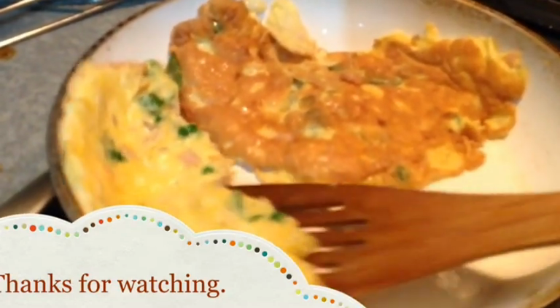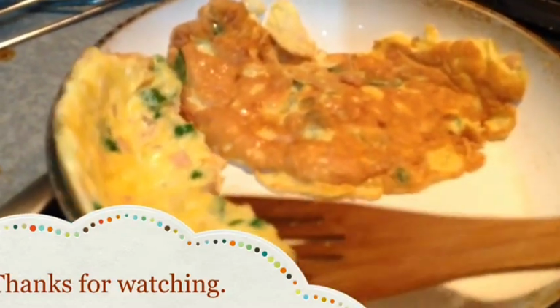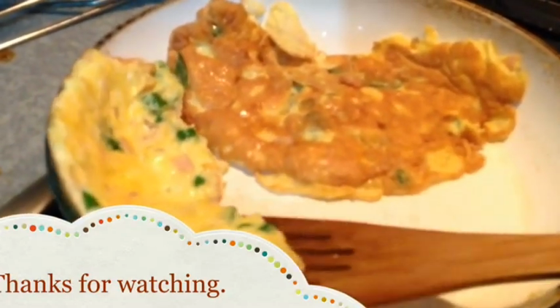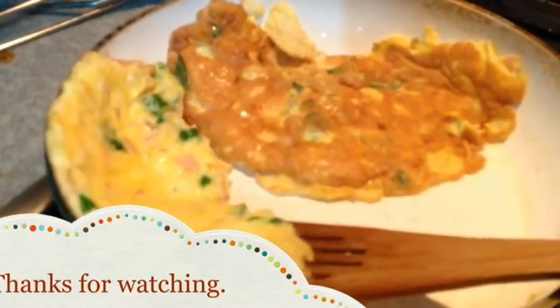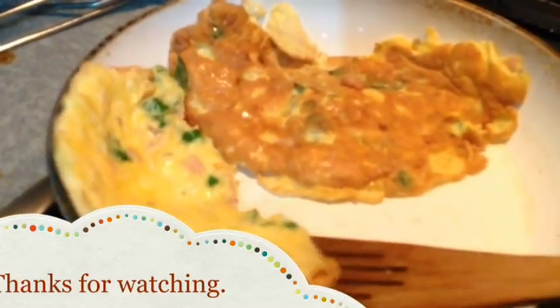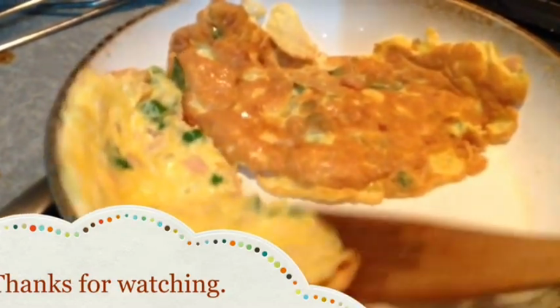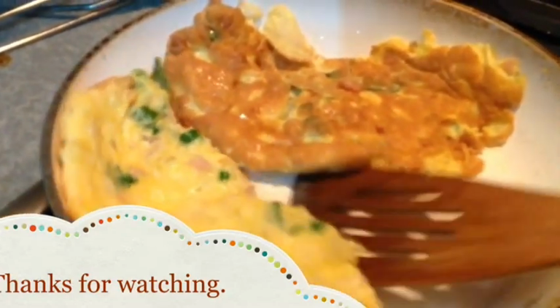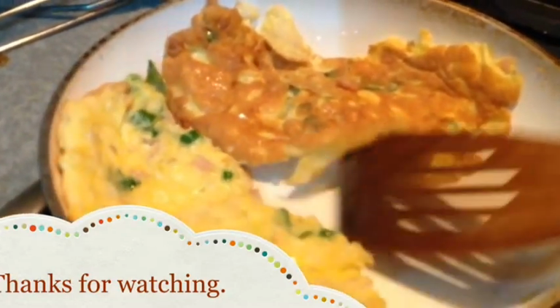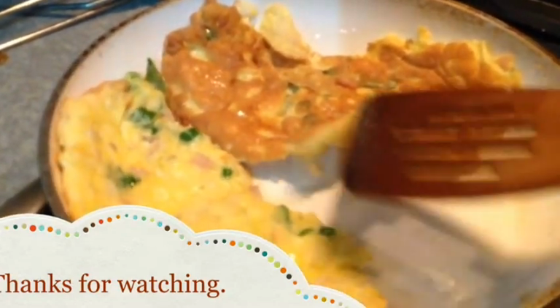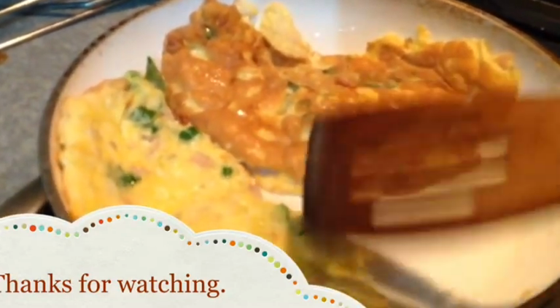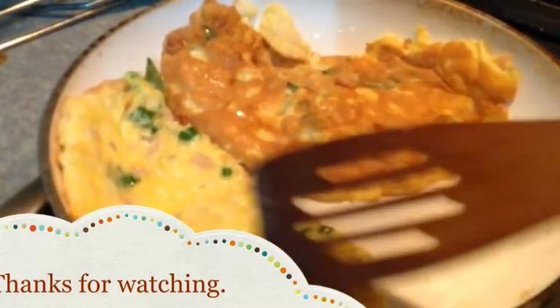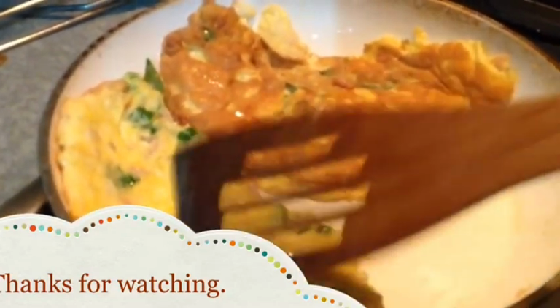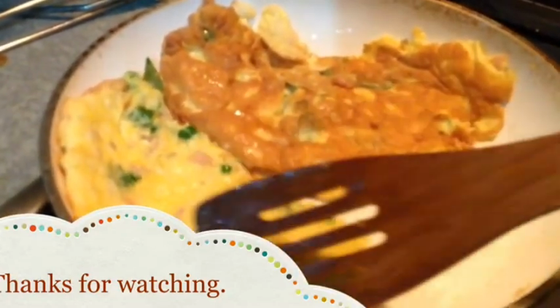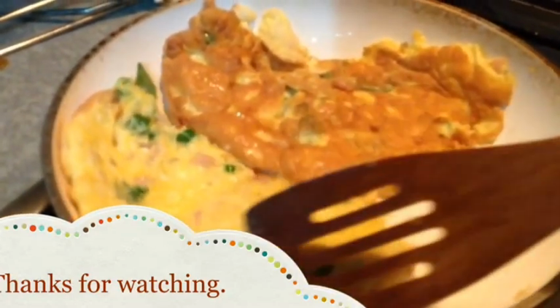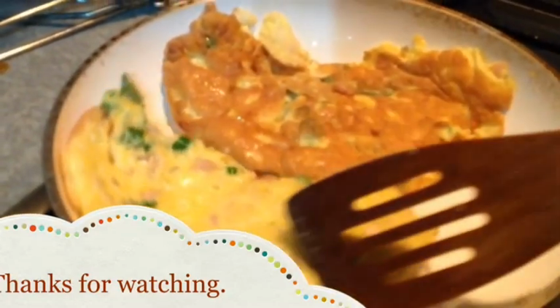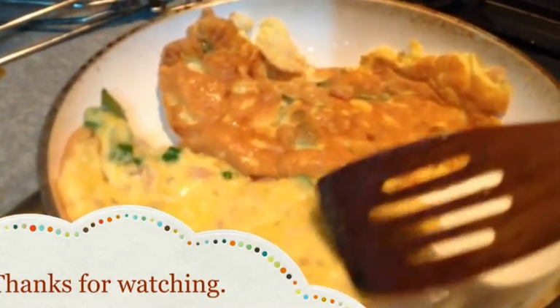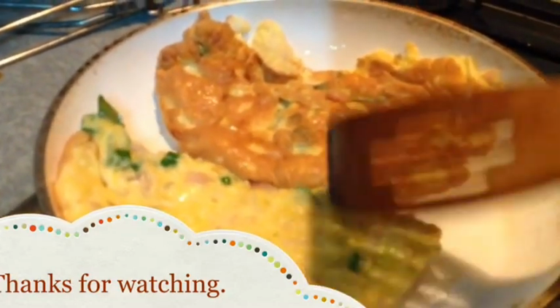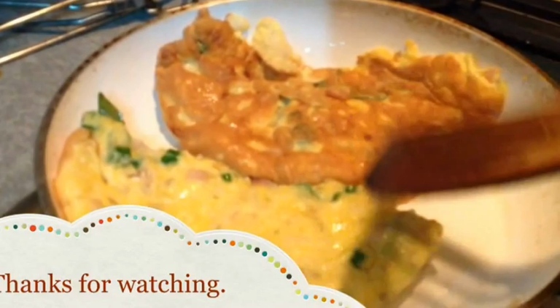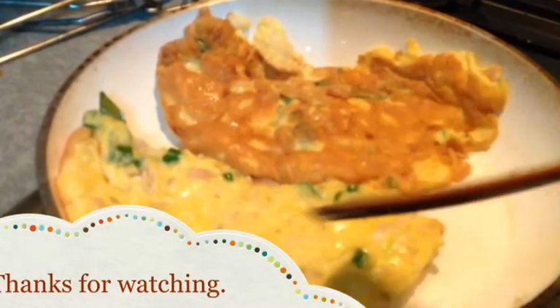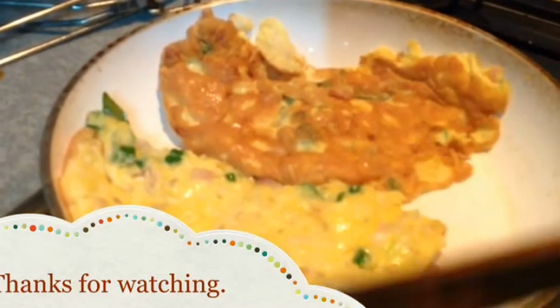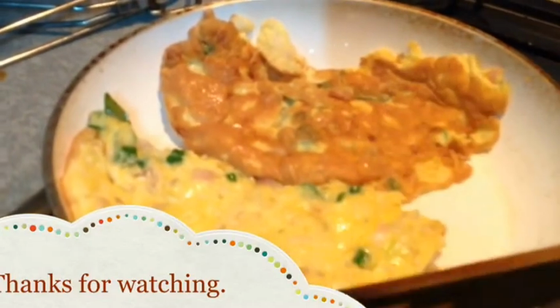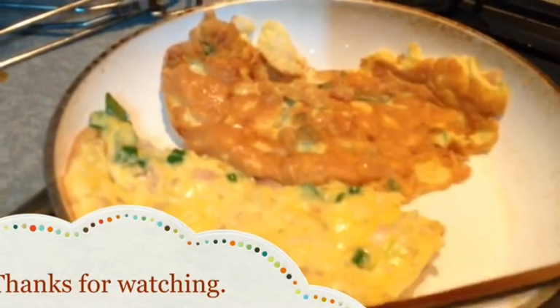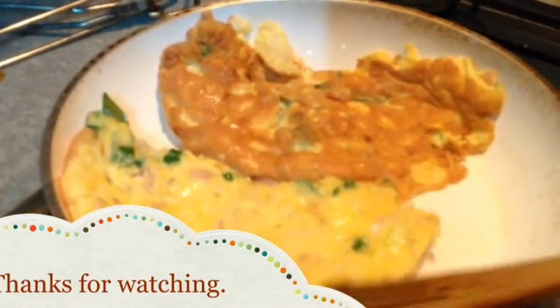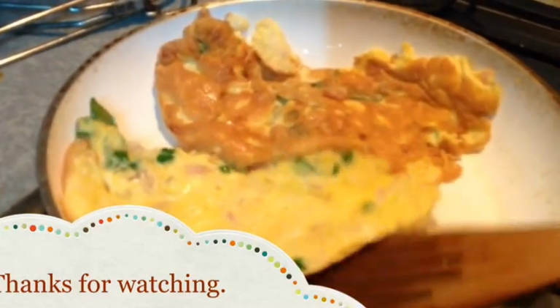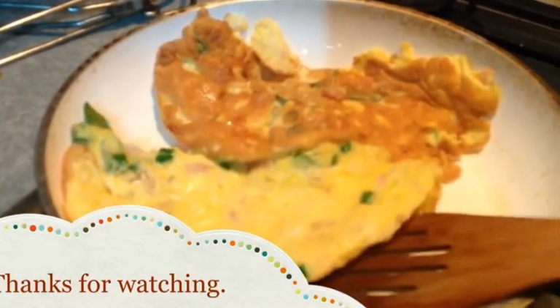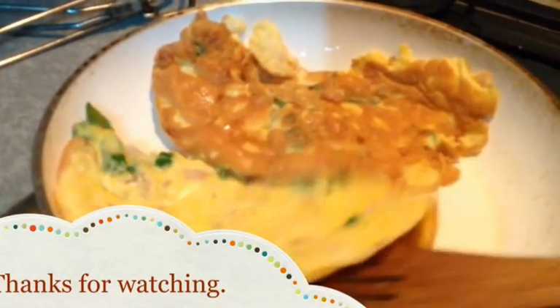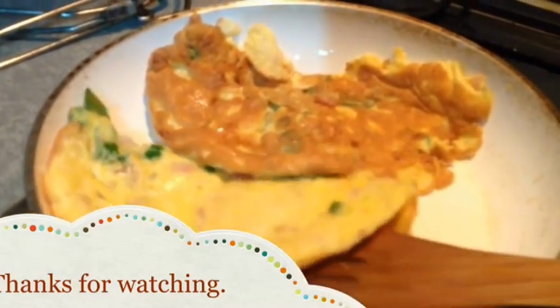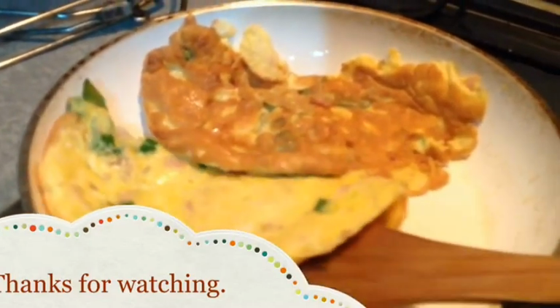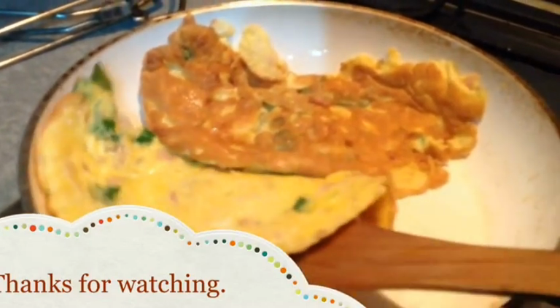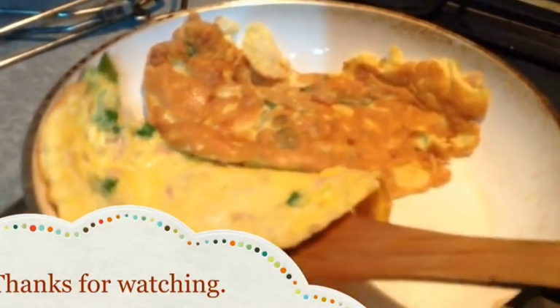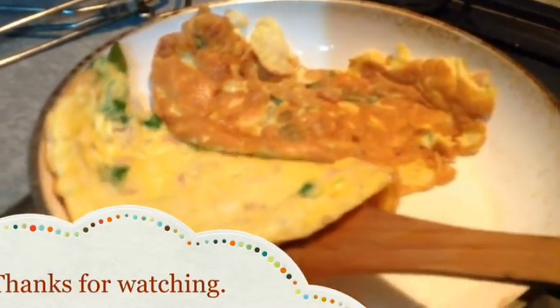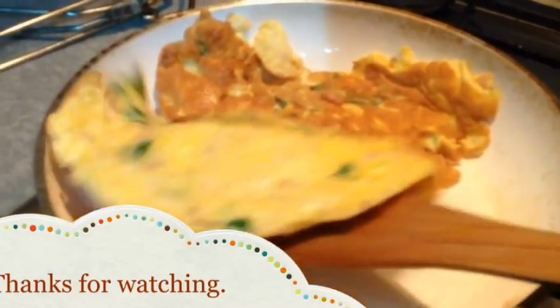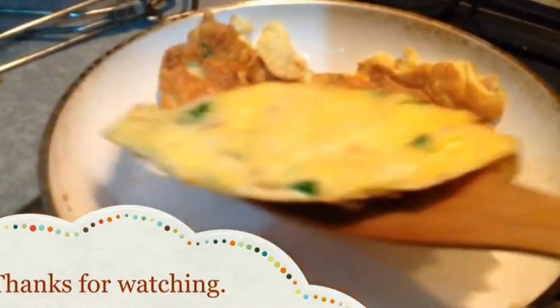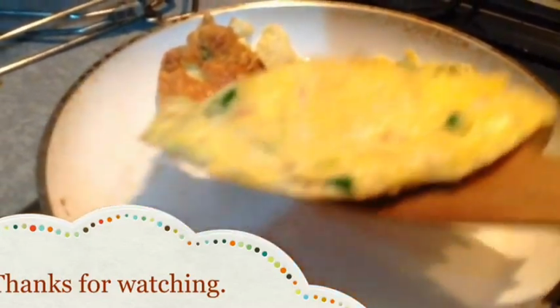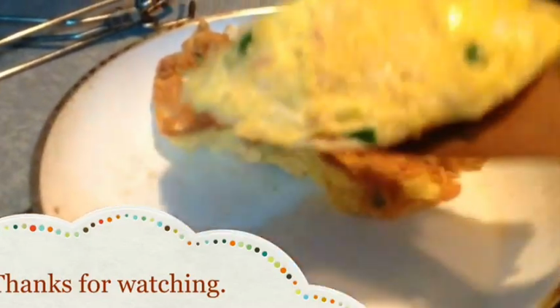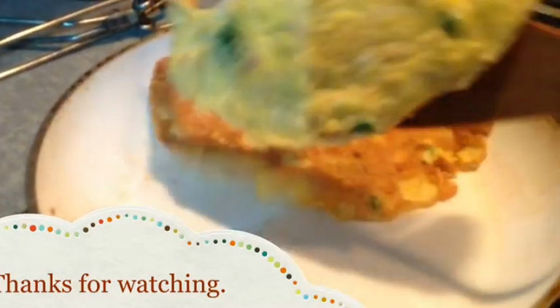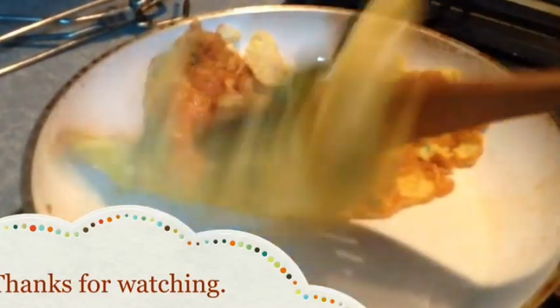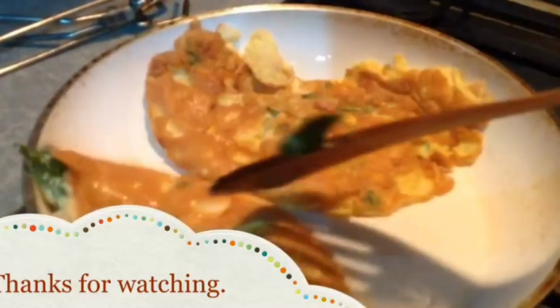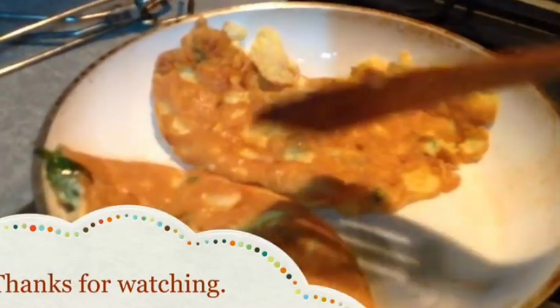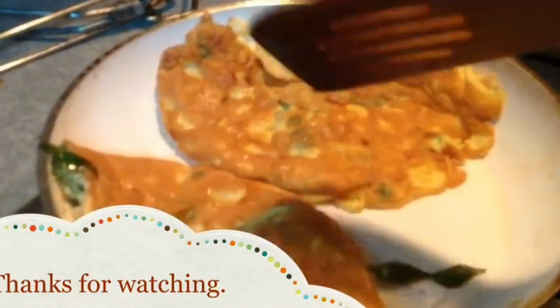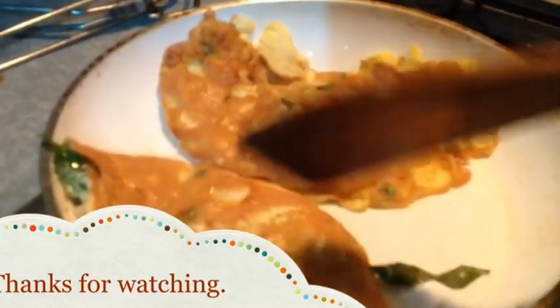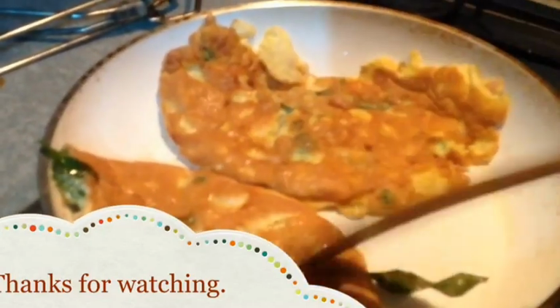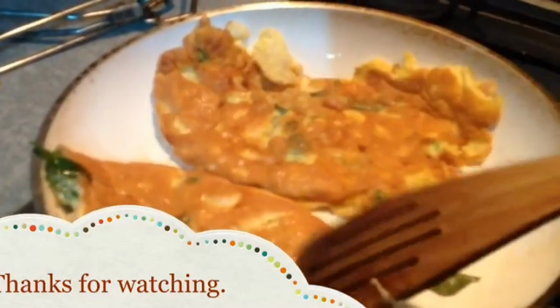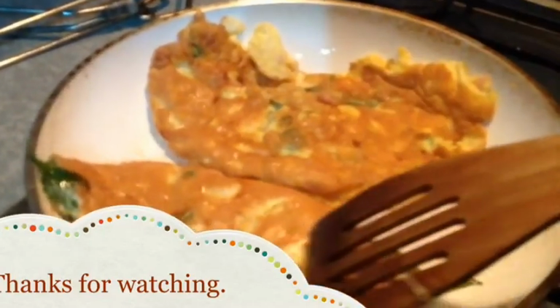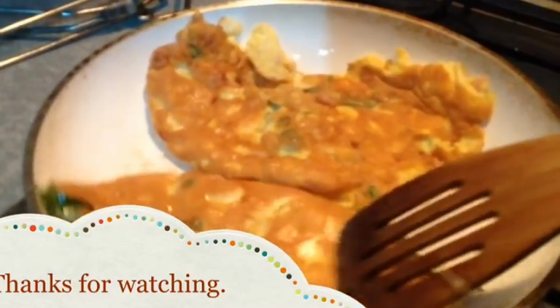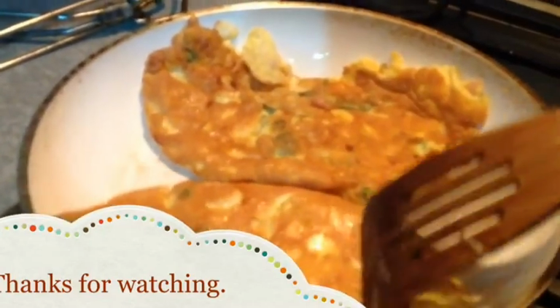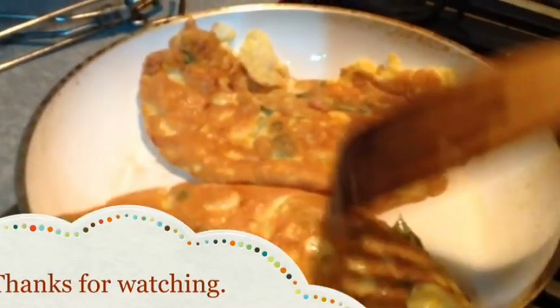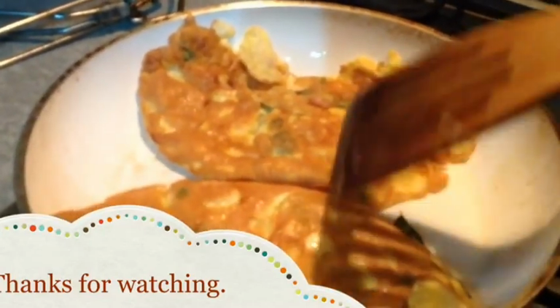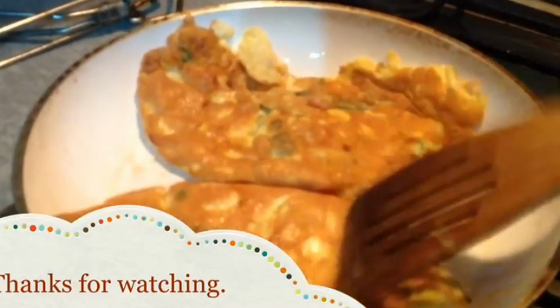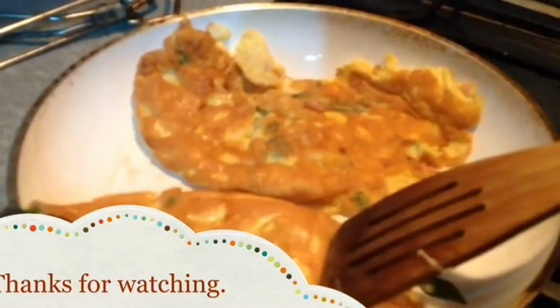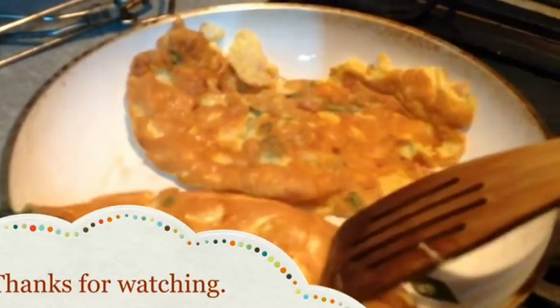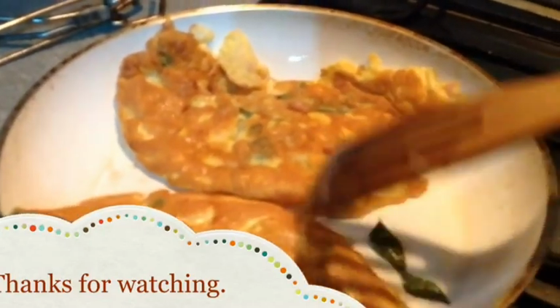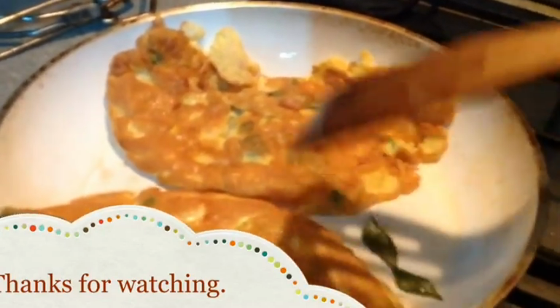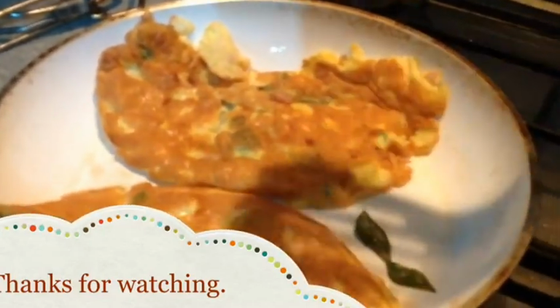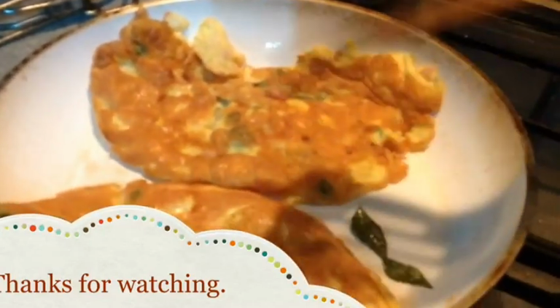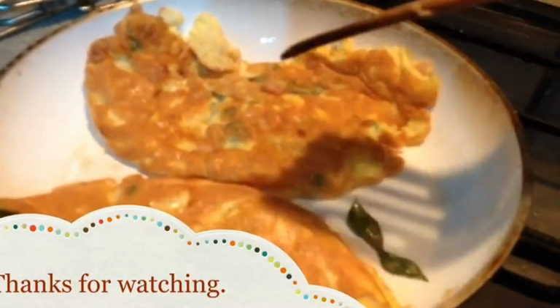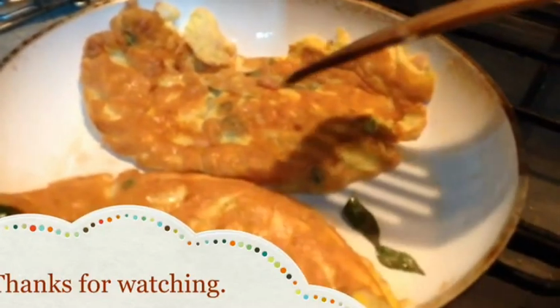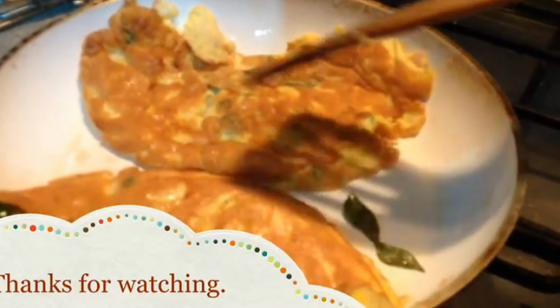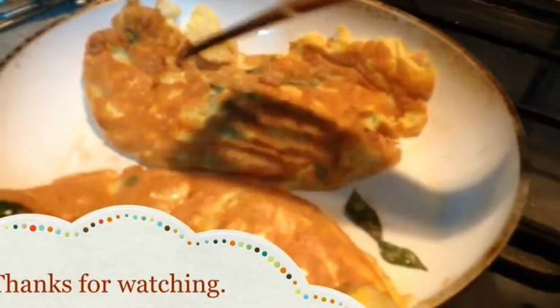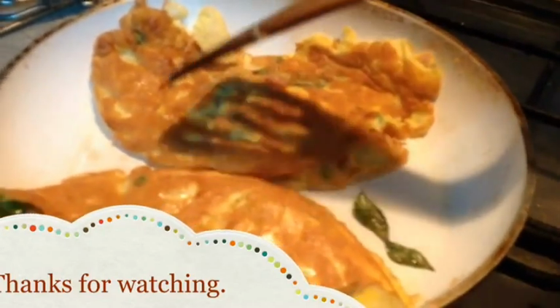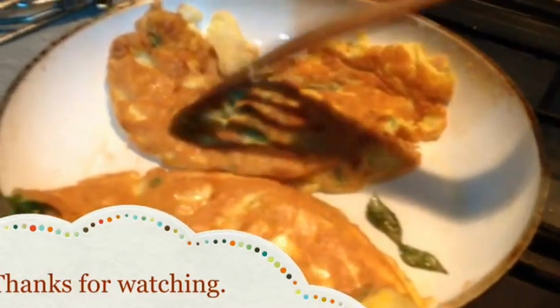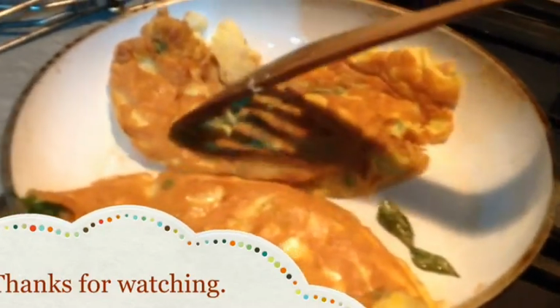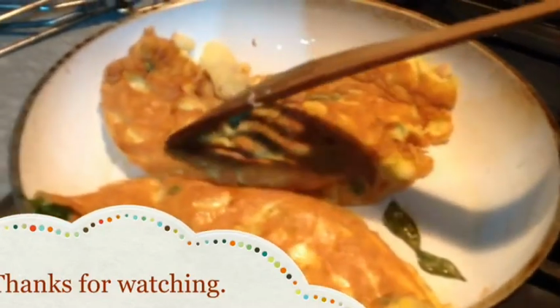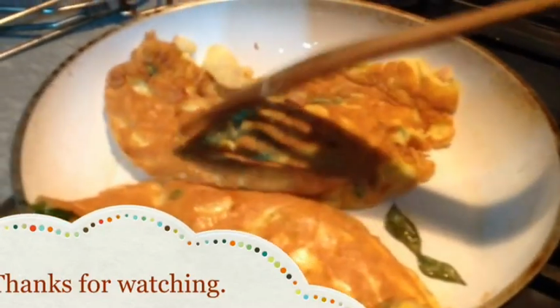Good luck guys, good luck girls. Try this — I'm sure it's worth it. Bye for now. Signing out, Sam George.